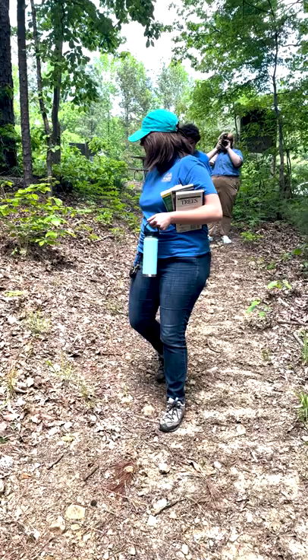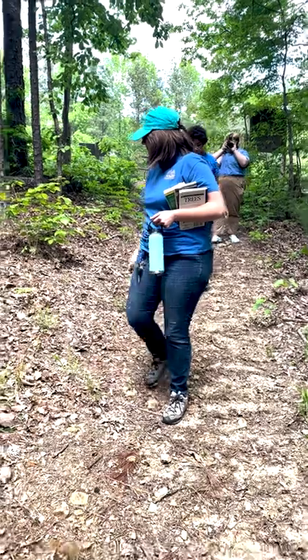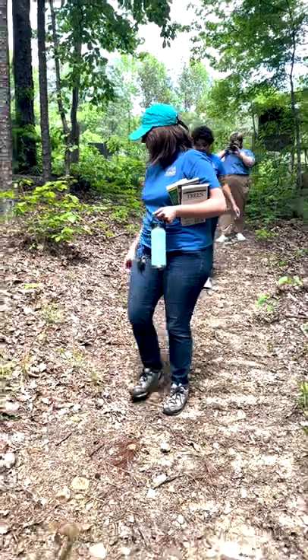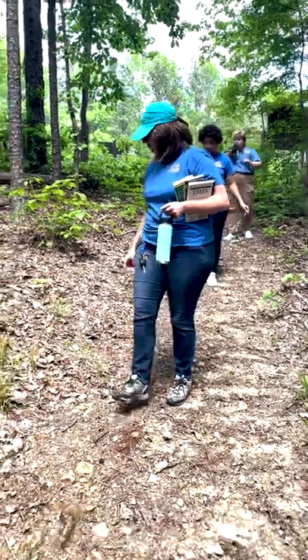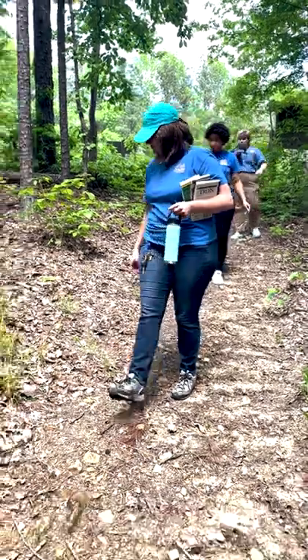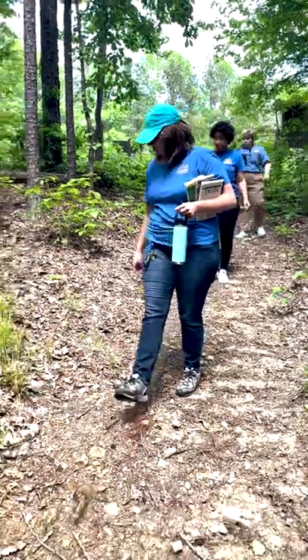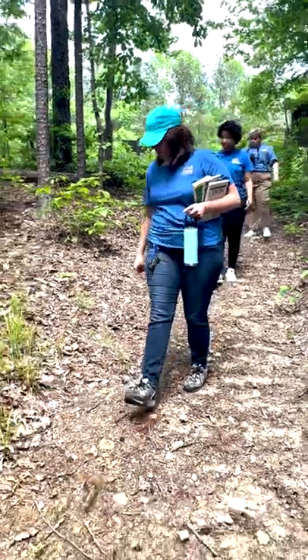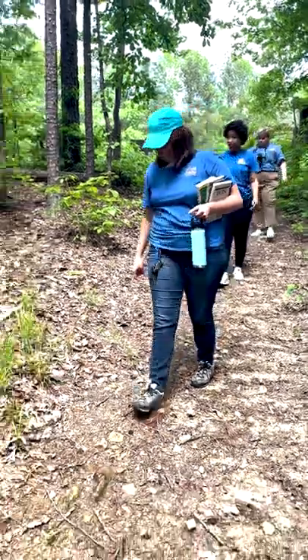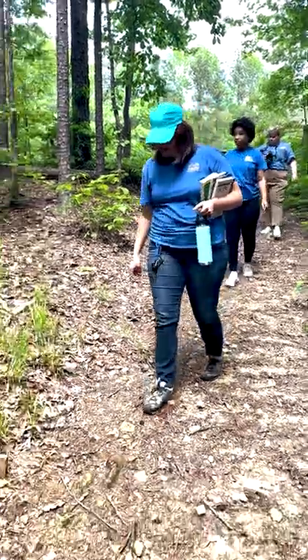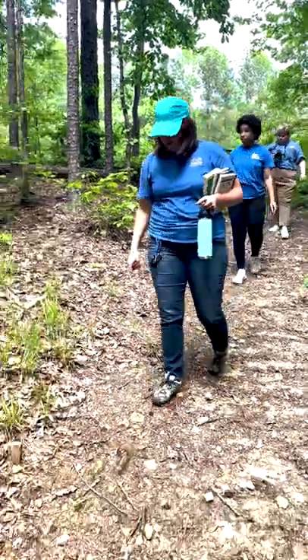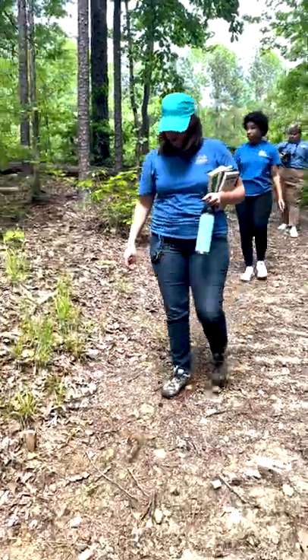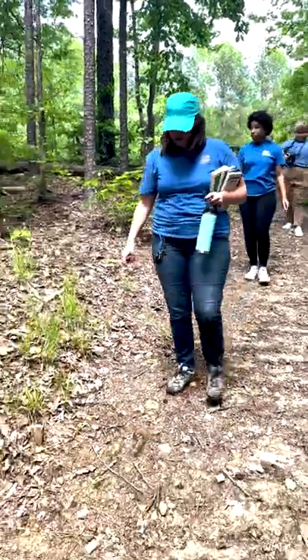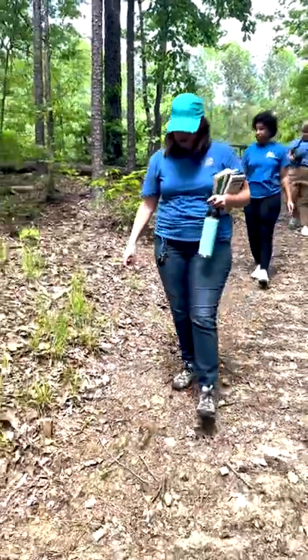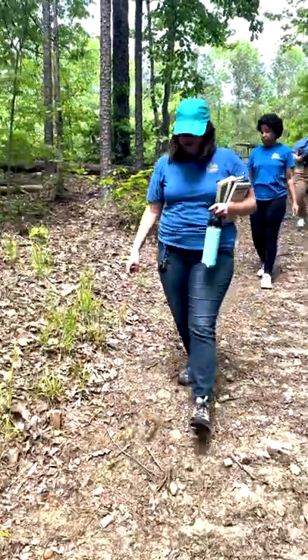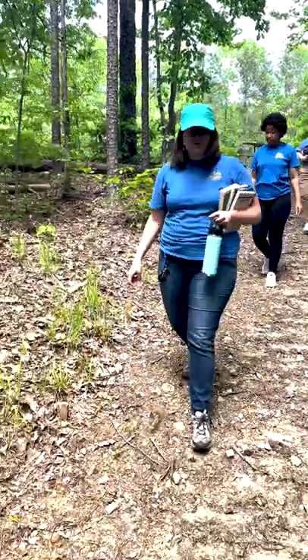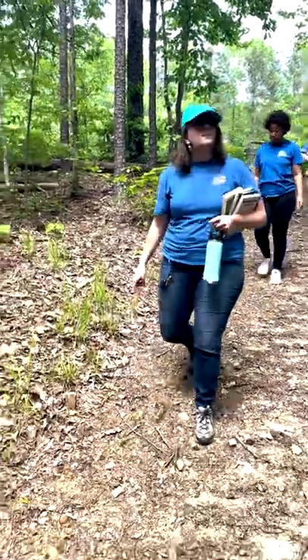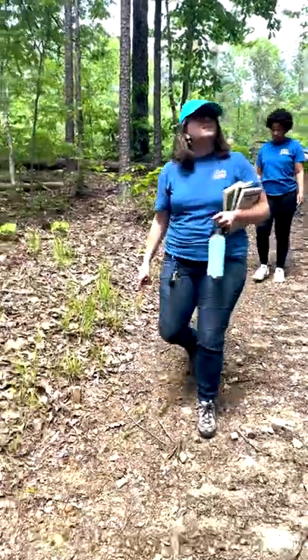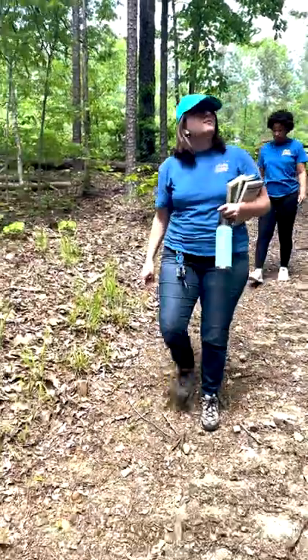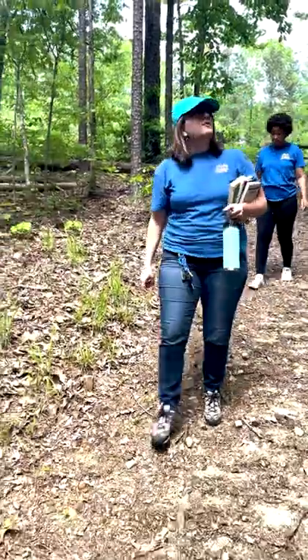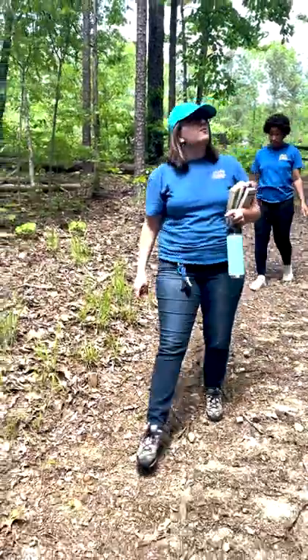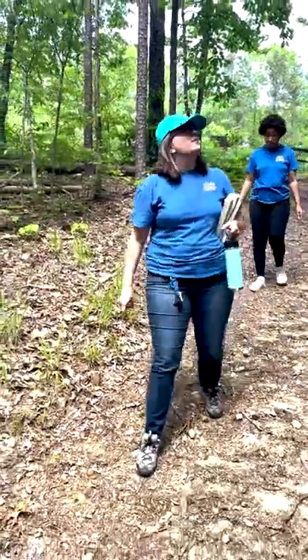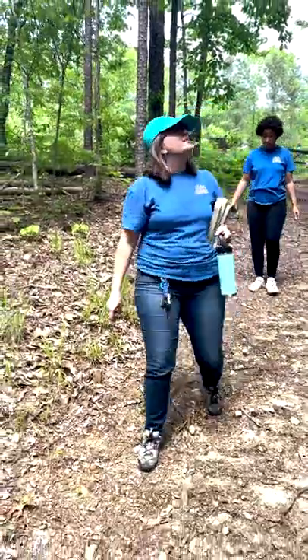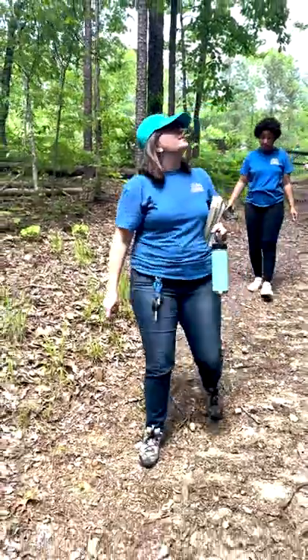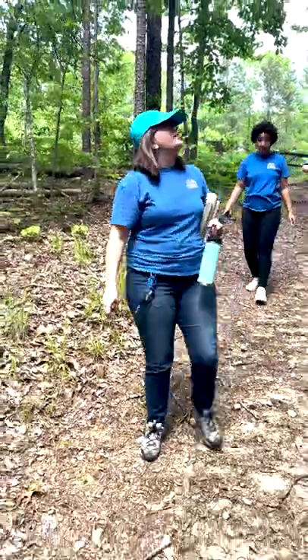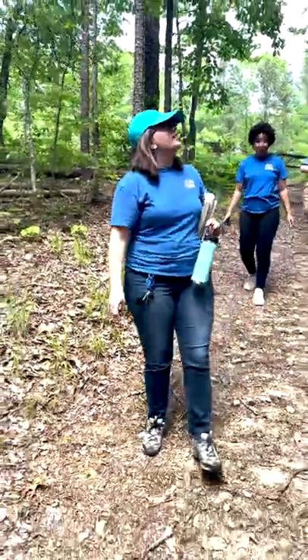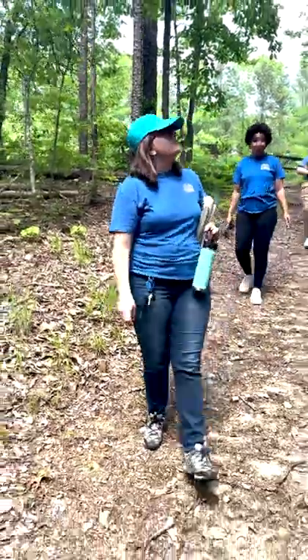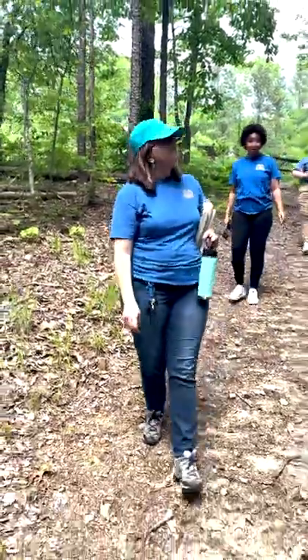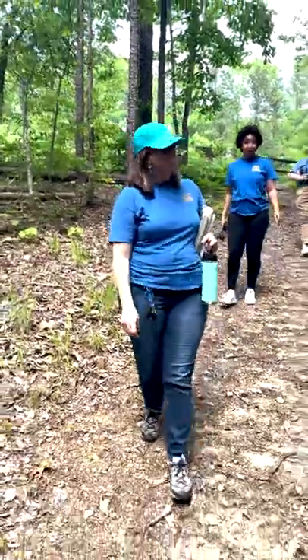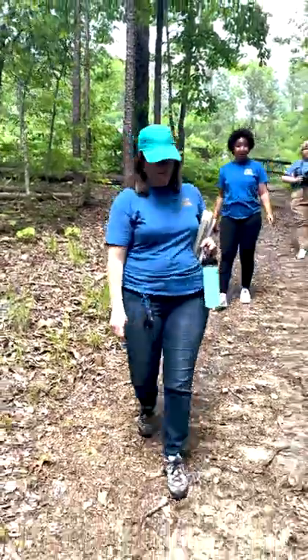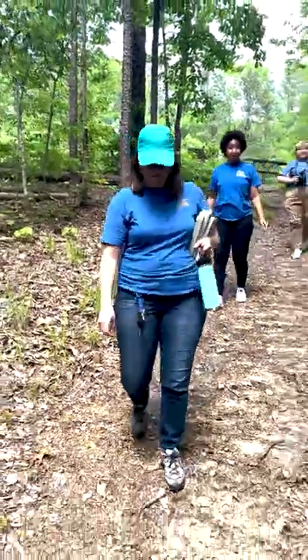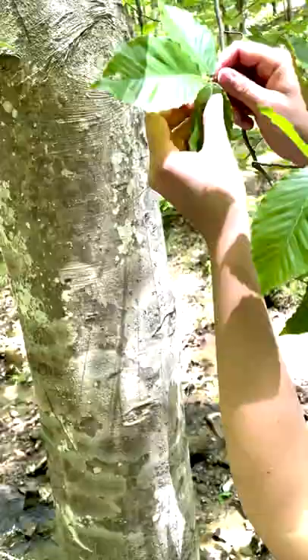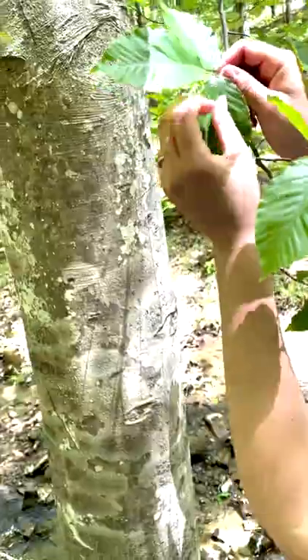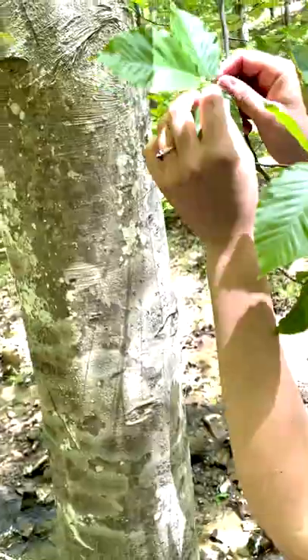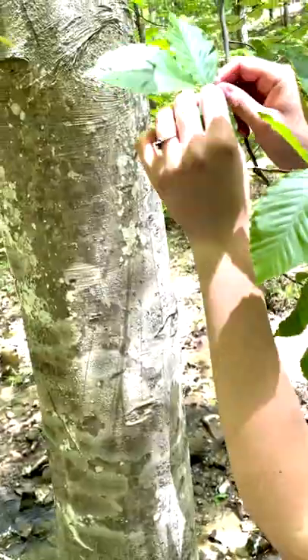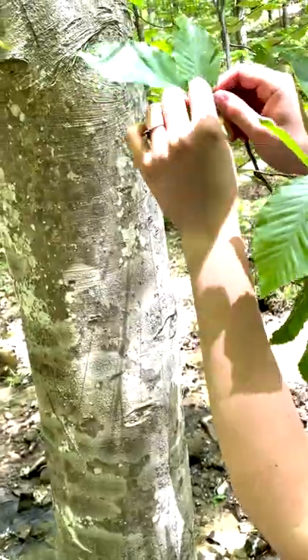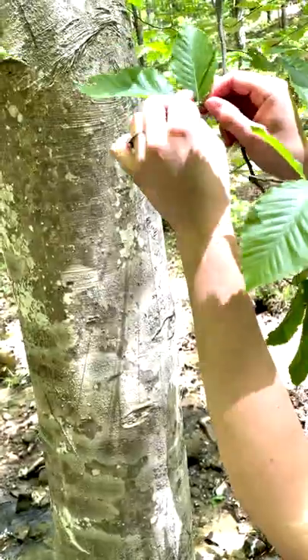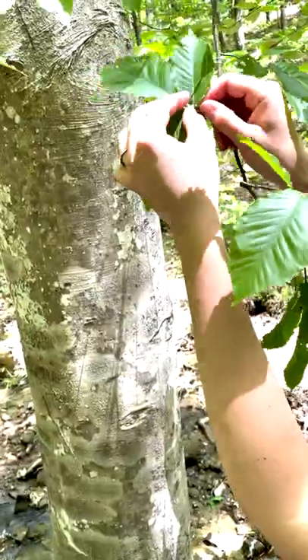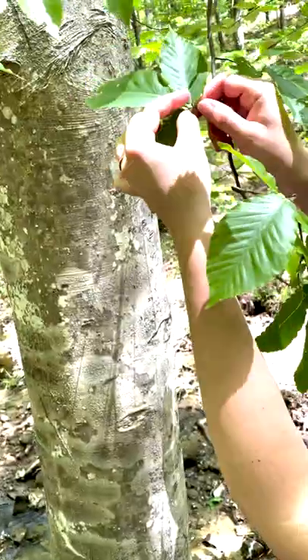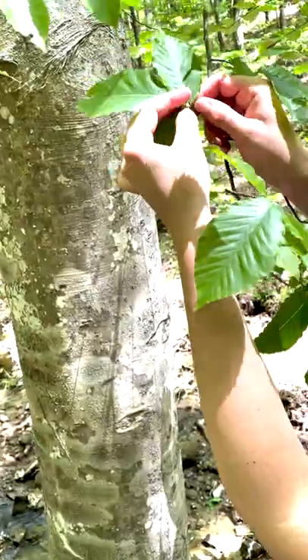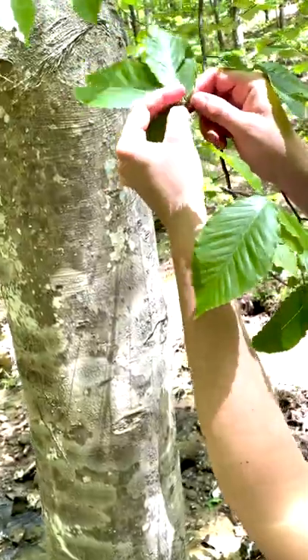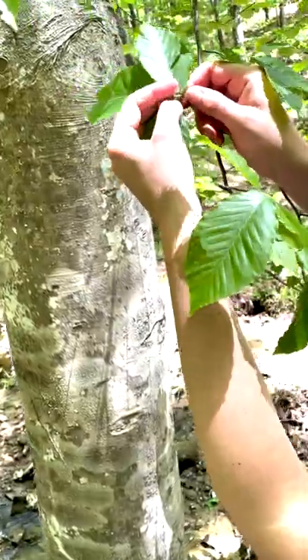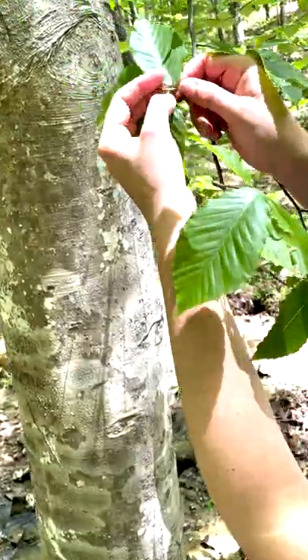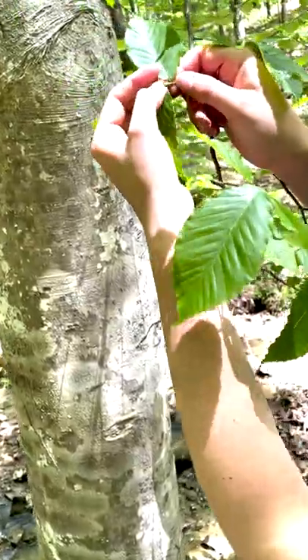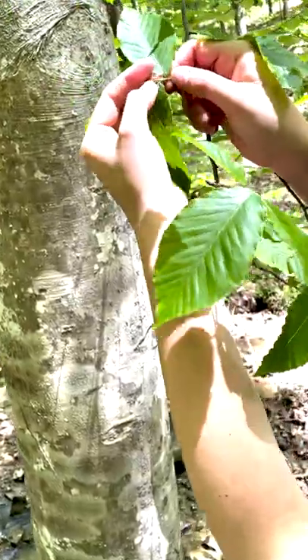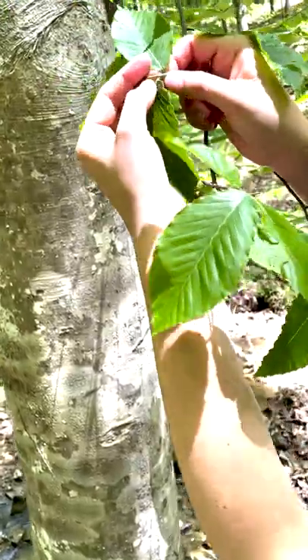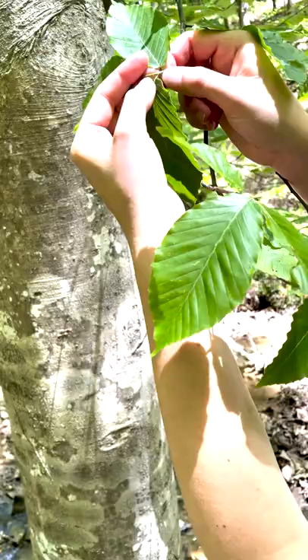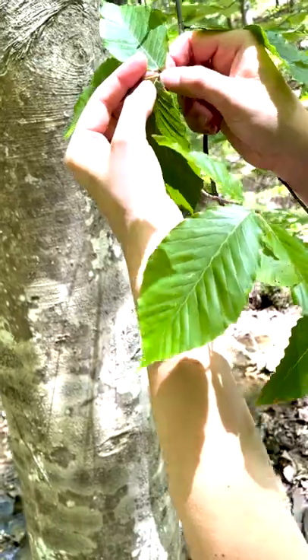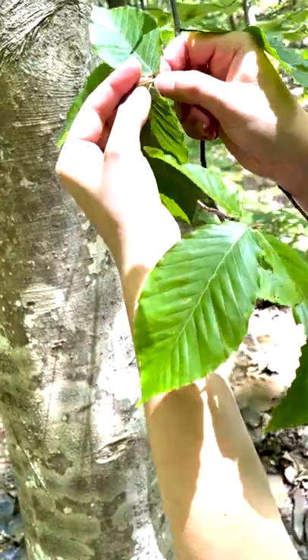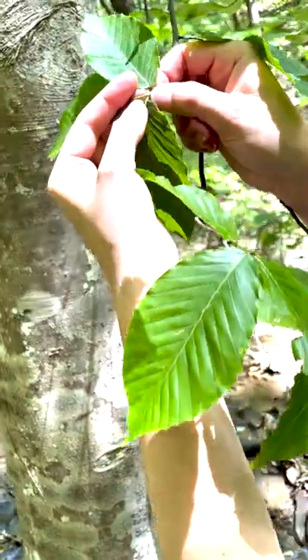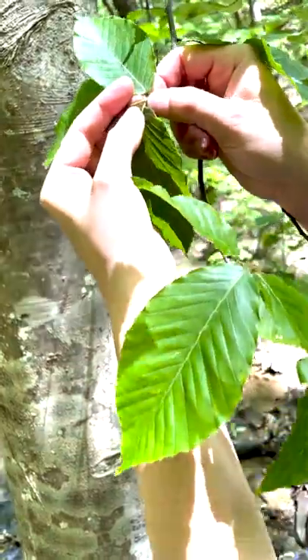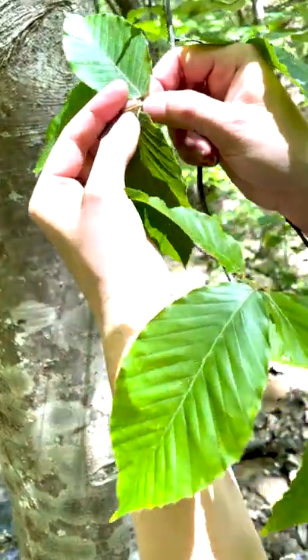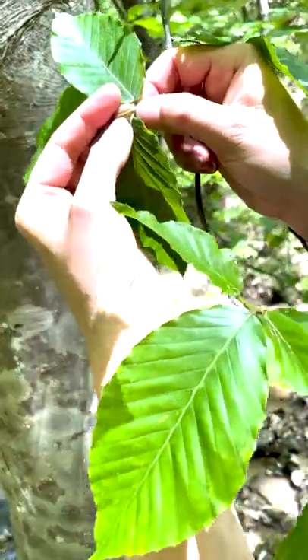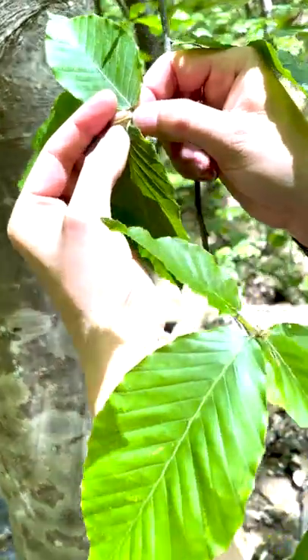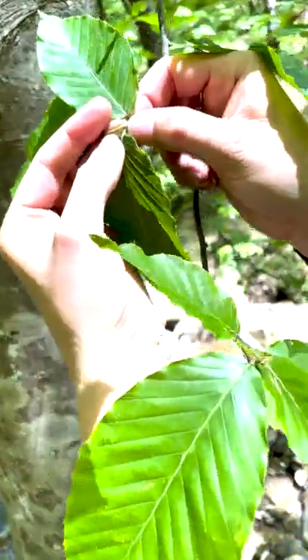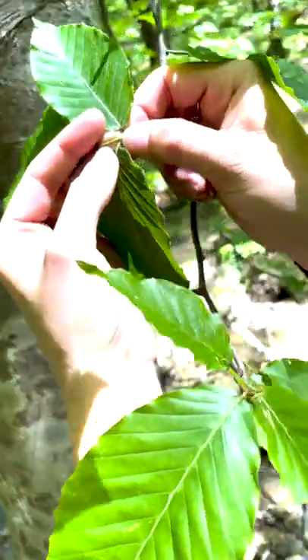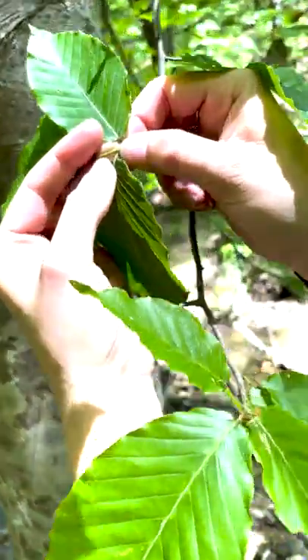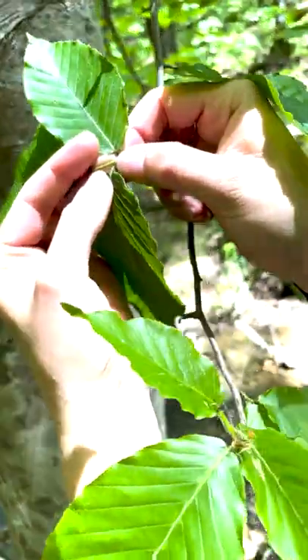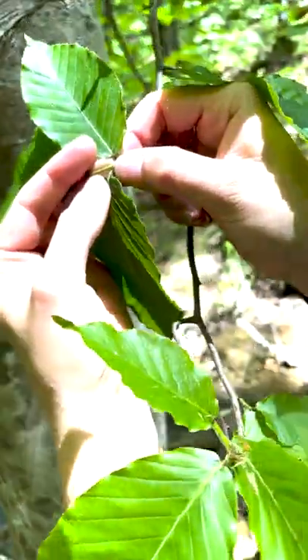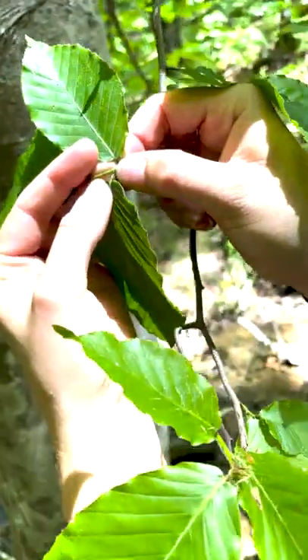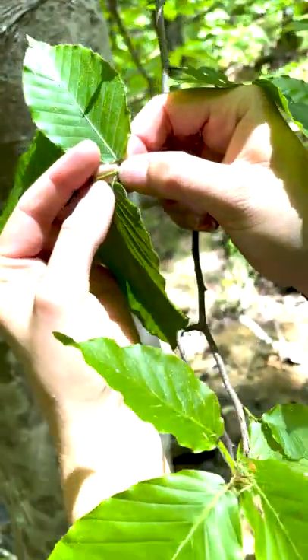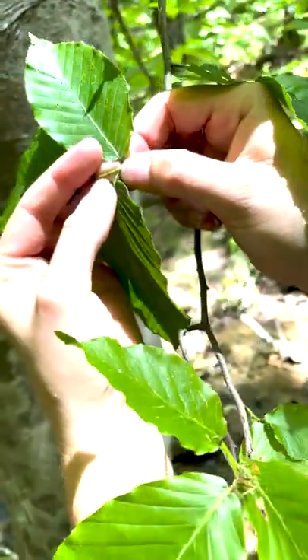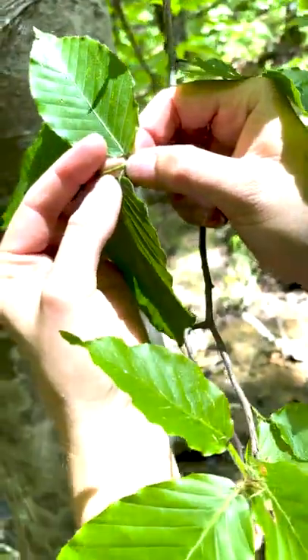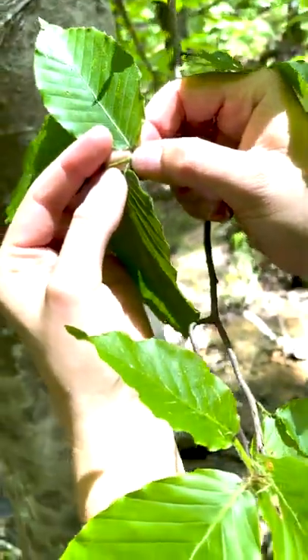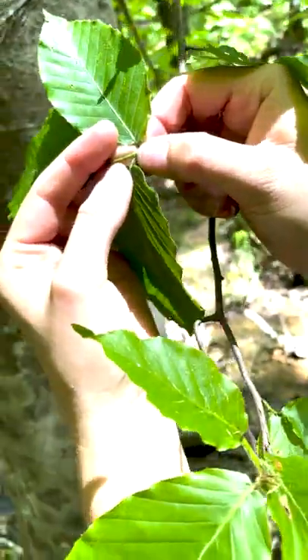In celebration of Arbor Day, we took a field trip to Oak Mountain State Park to see if we could identify some of the local trees and plants of Alabama.